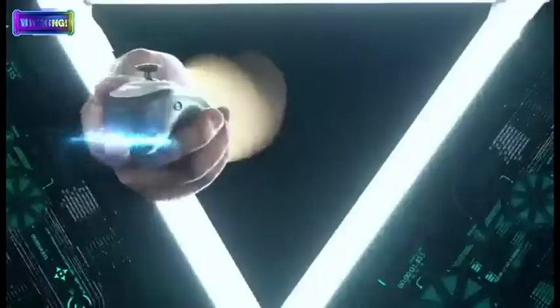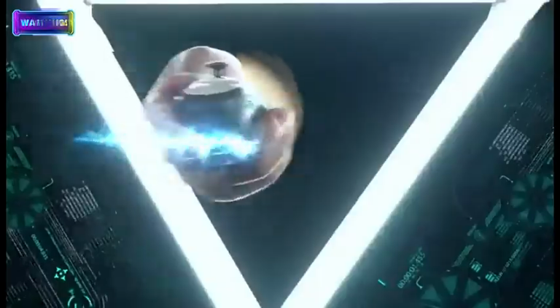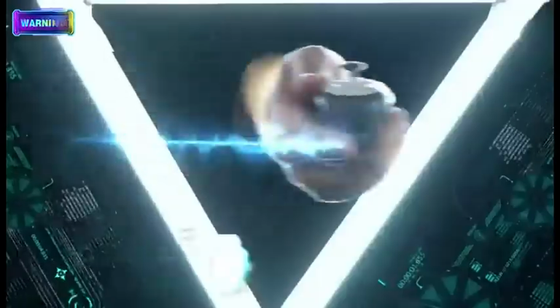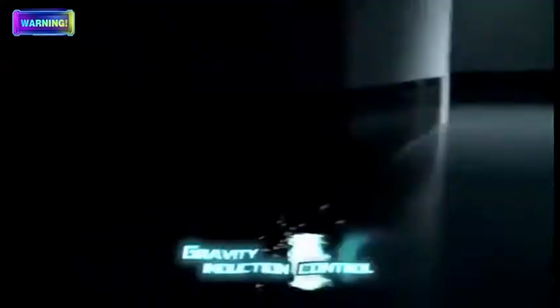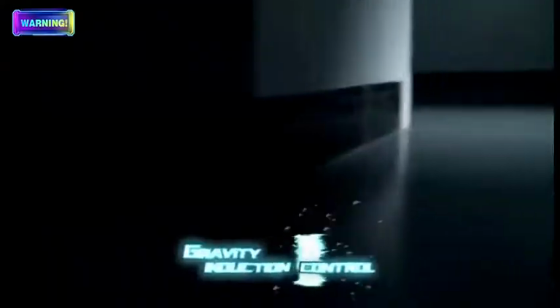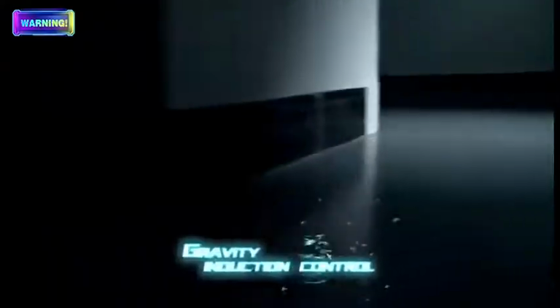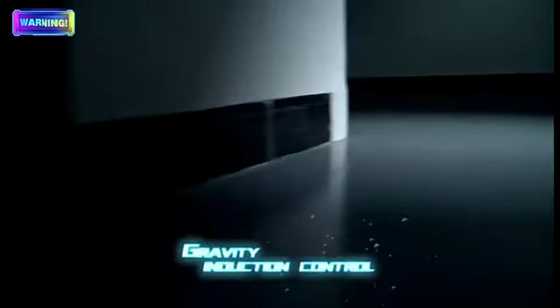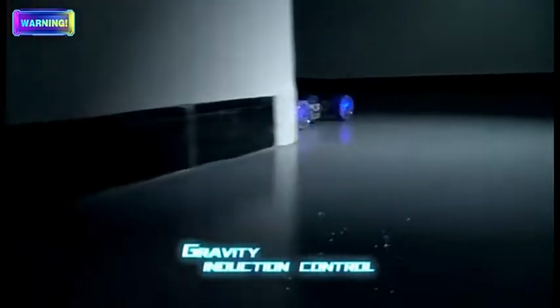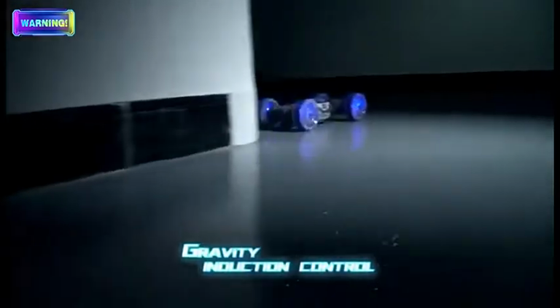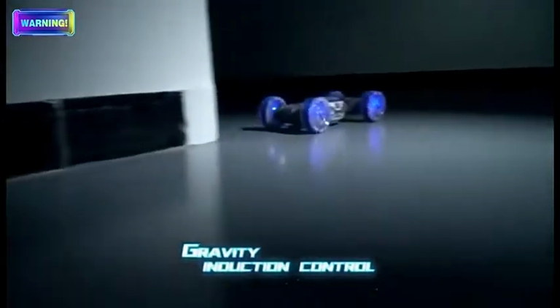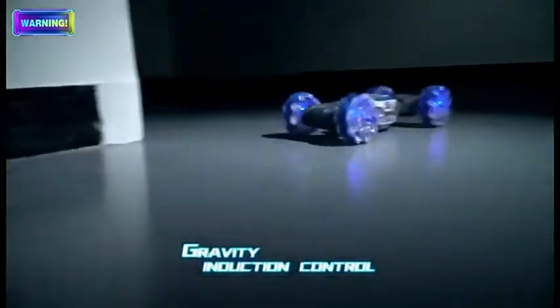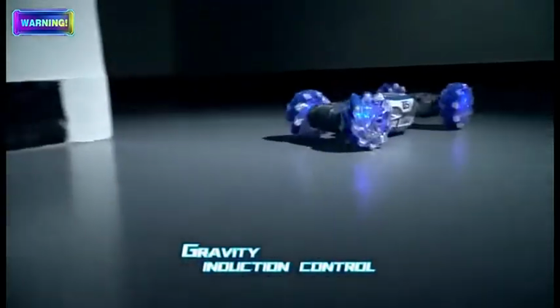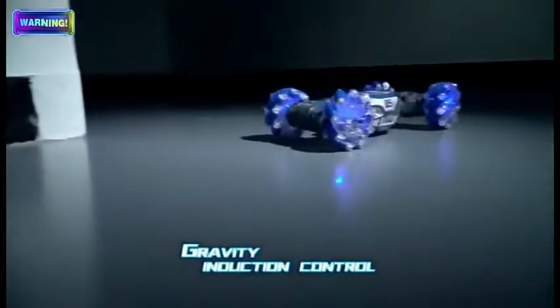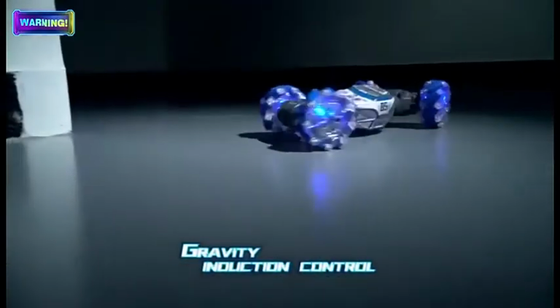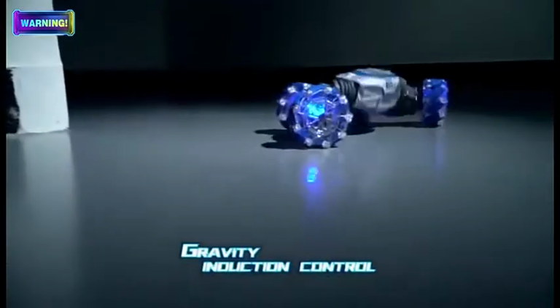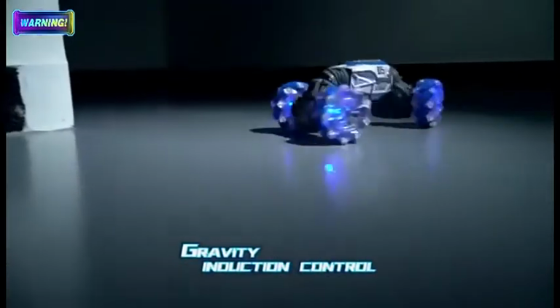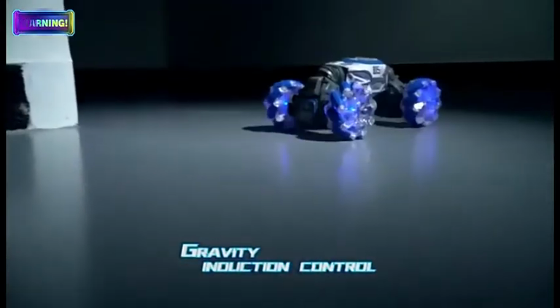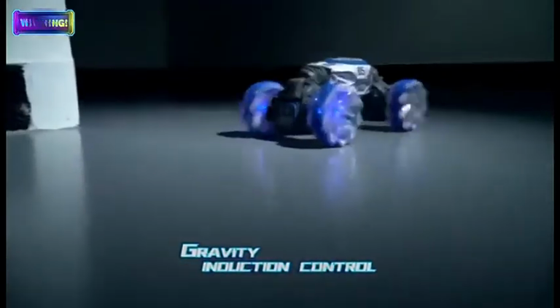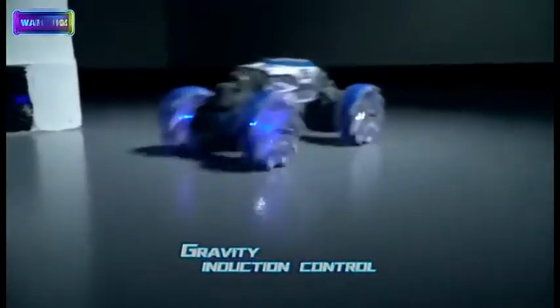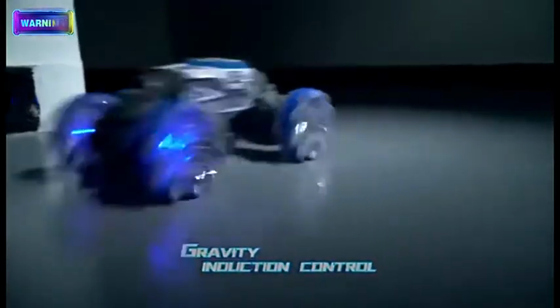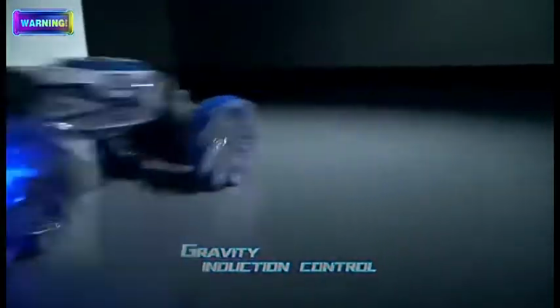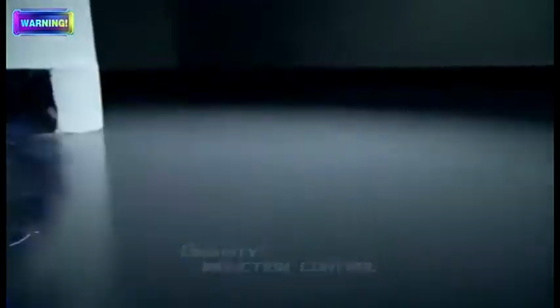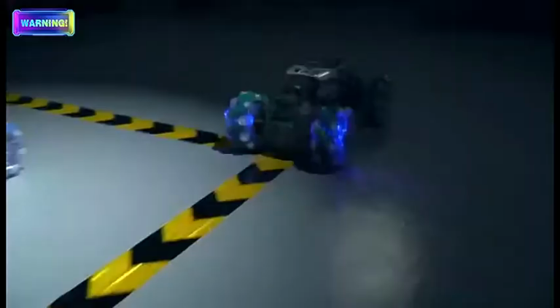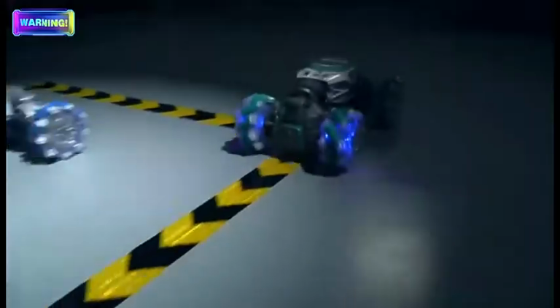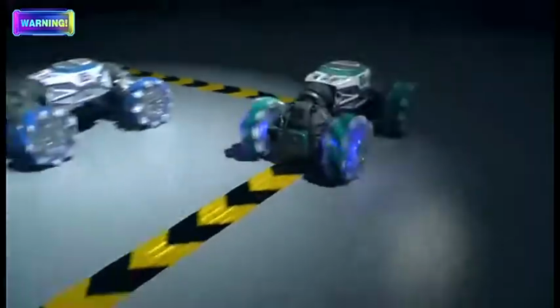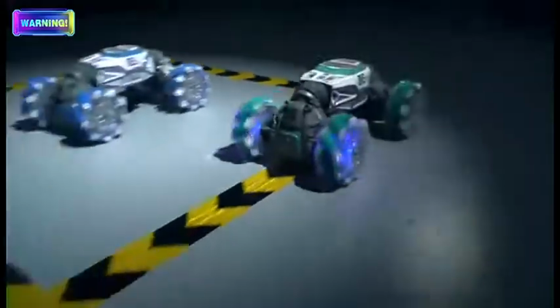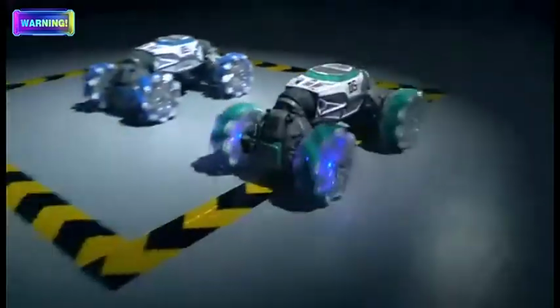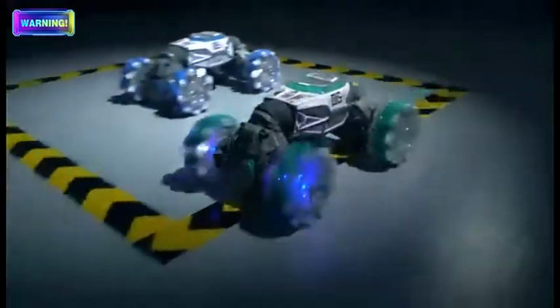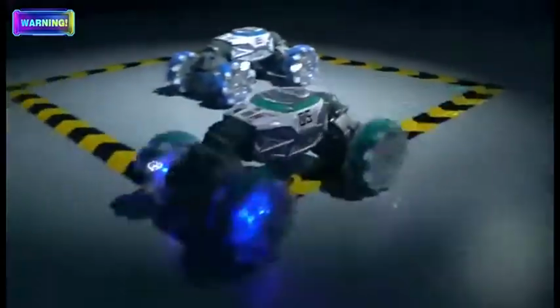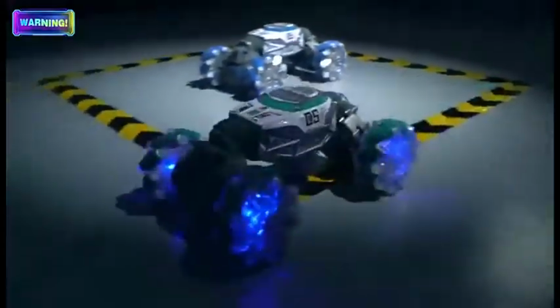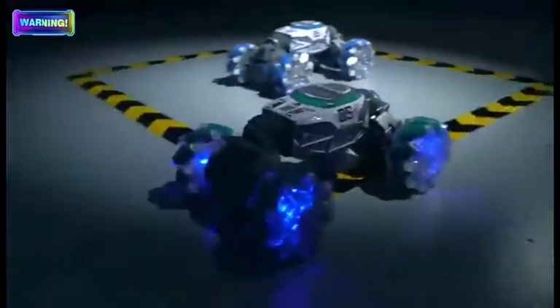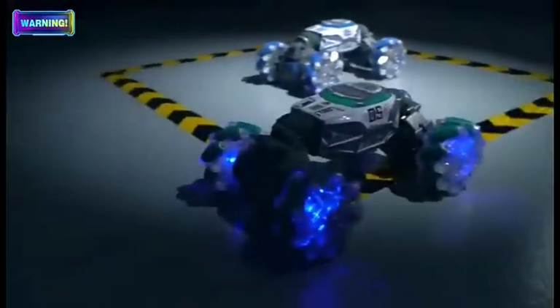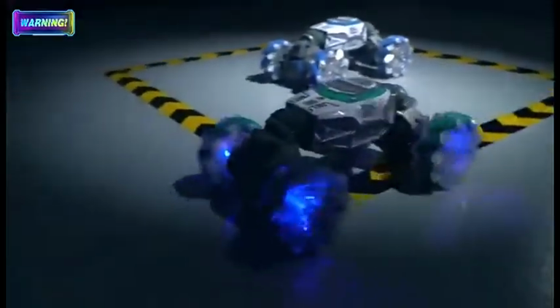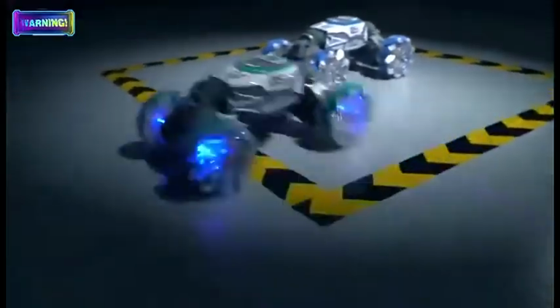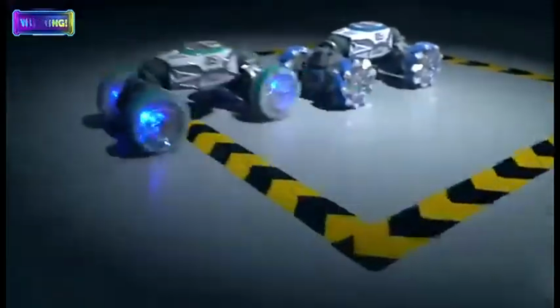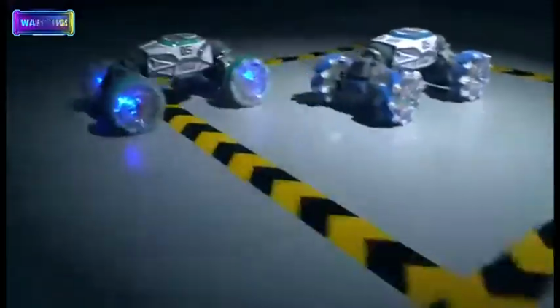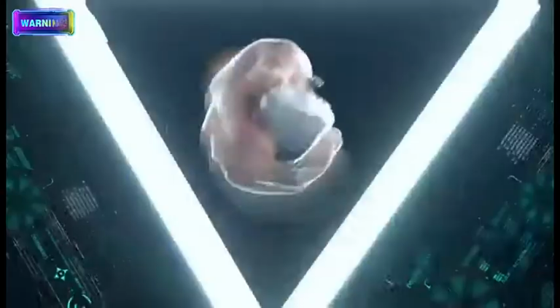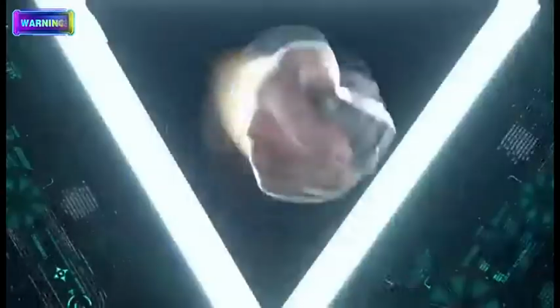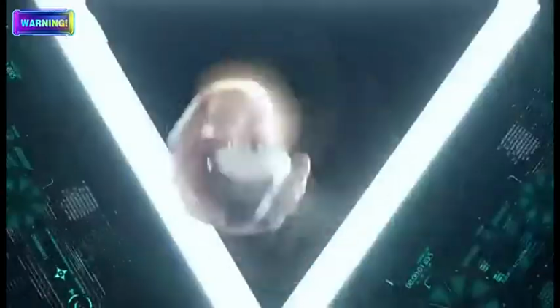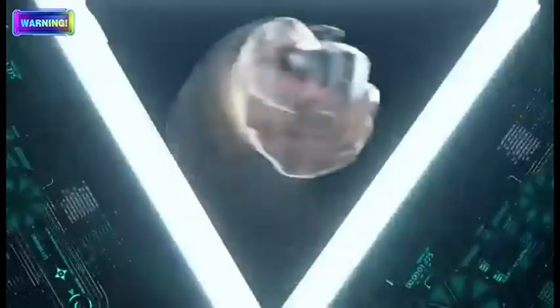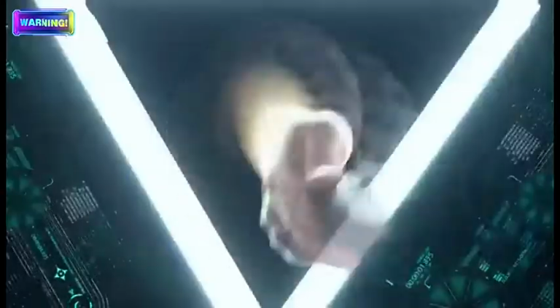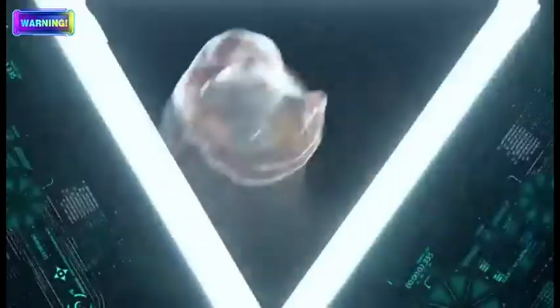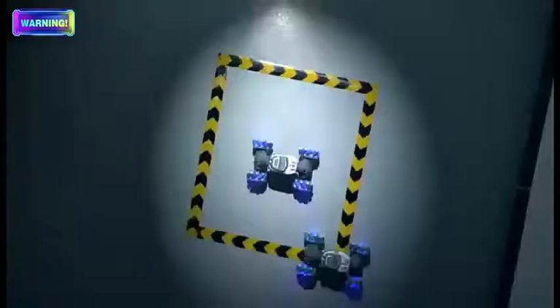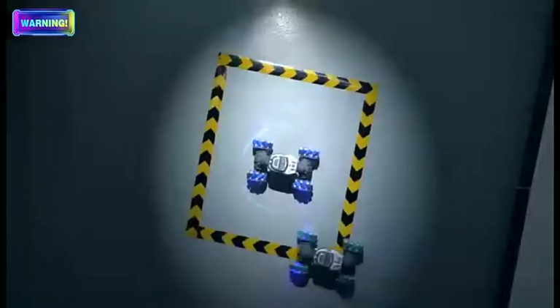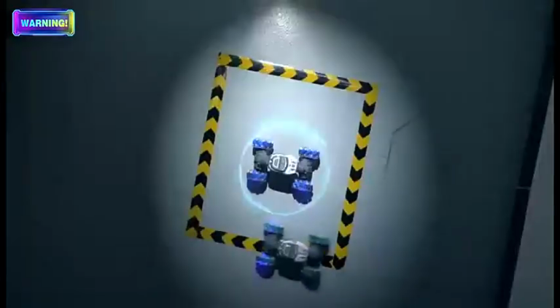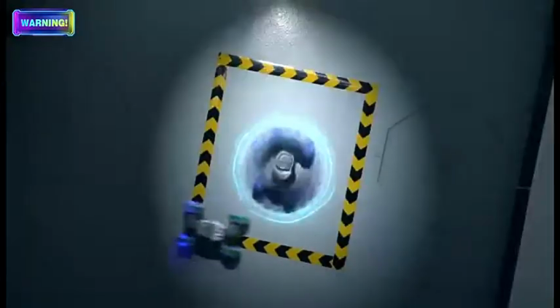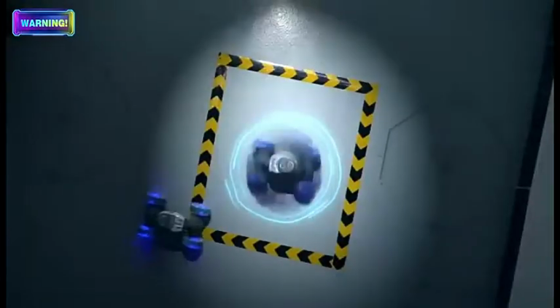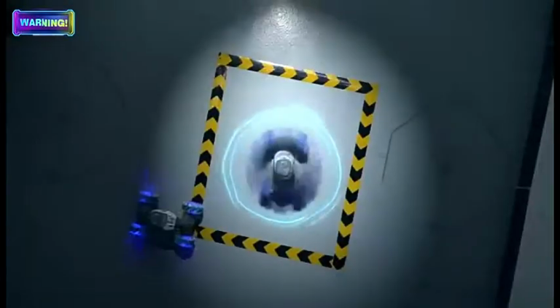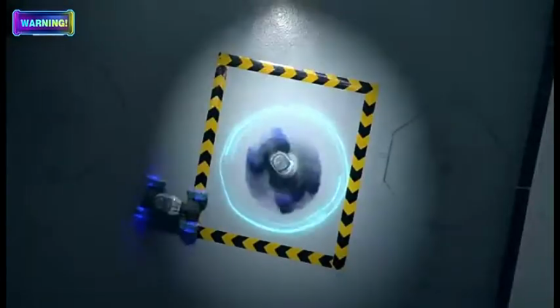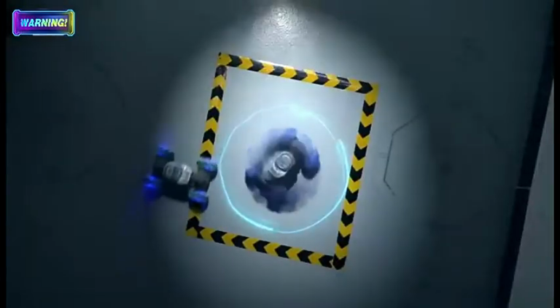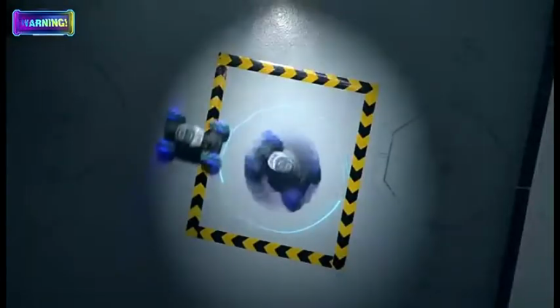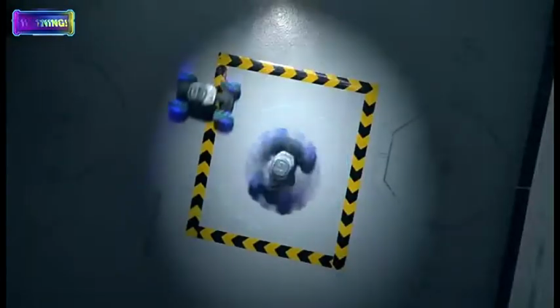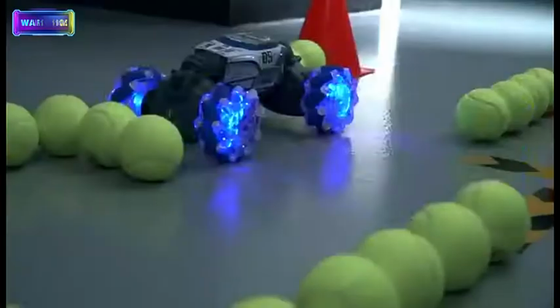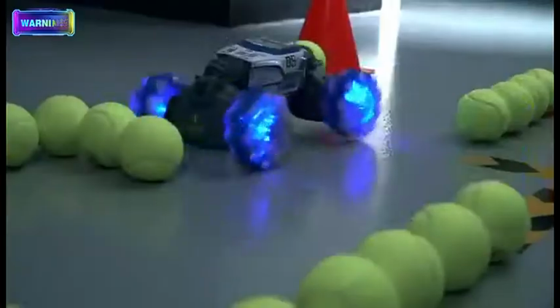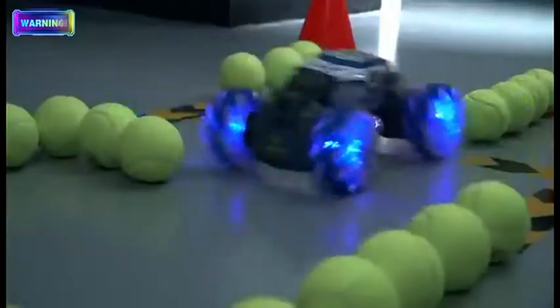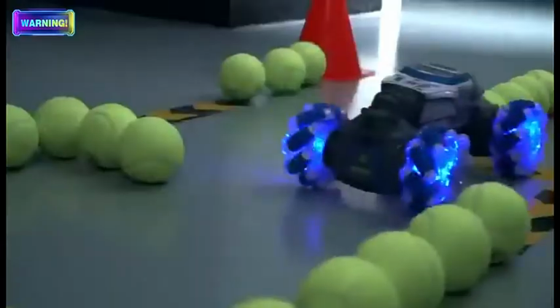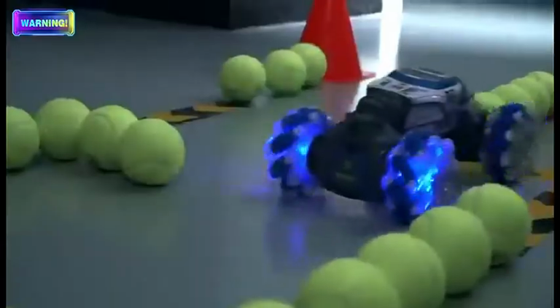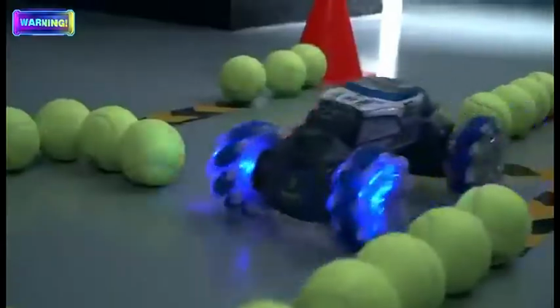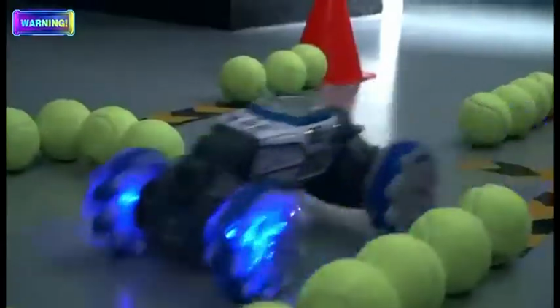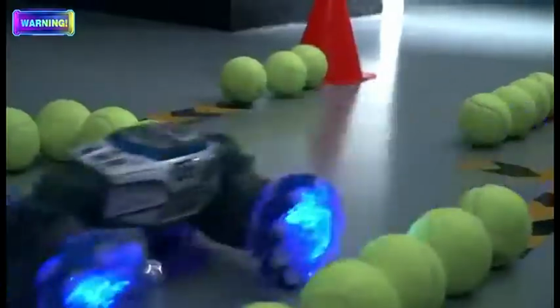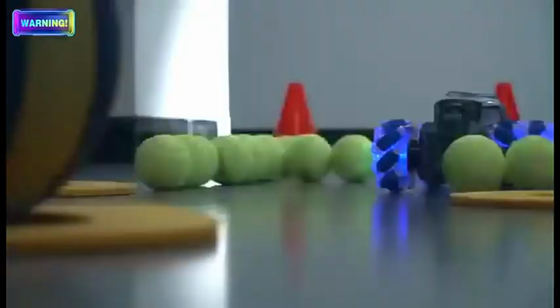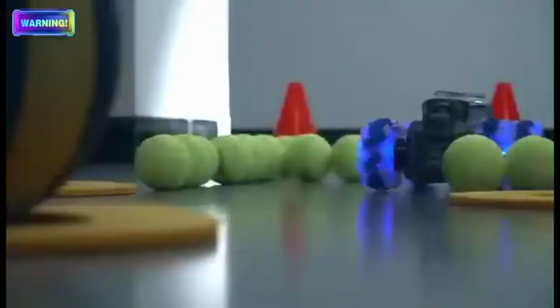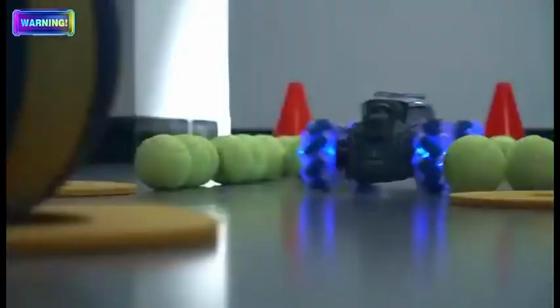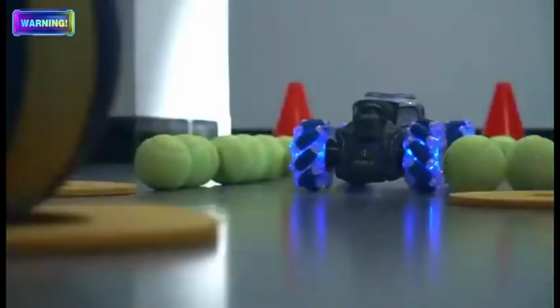Gravity Induction Control: move the controller to control the twisting car. It's so easy! Every move is accurate.